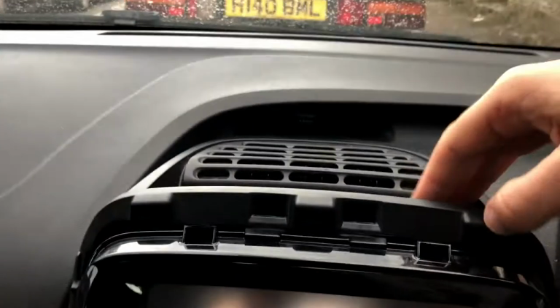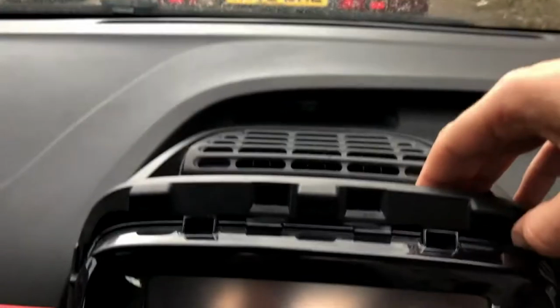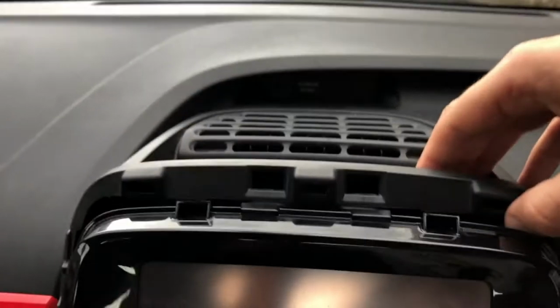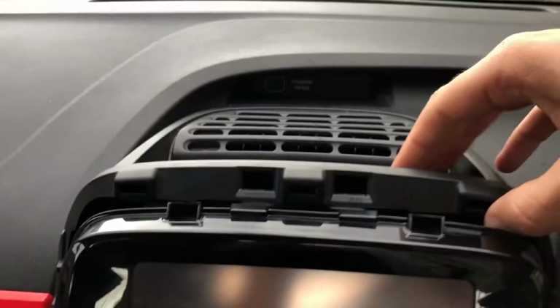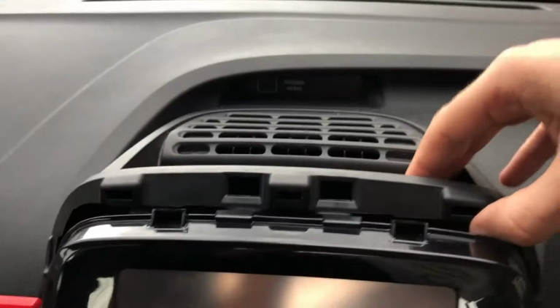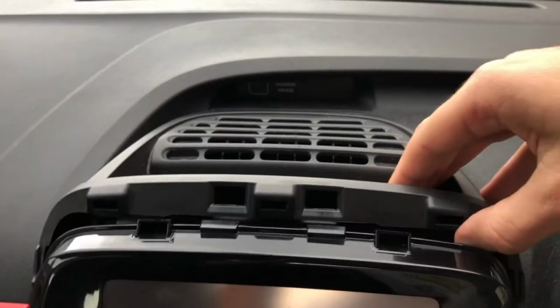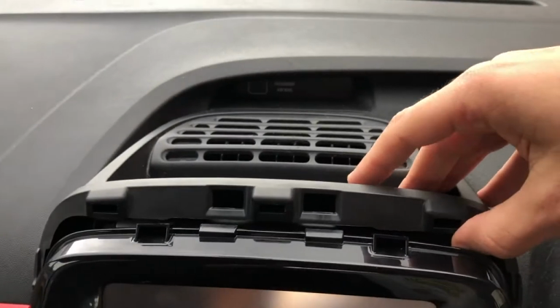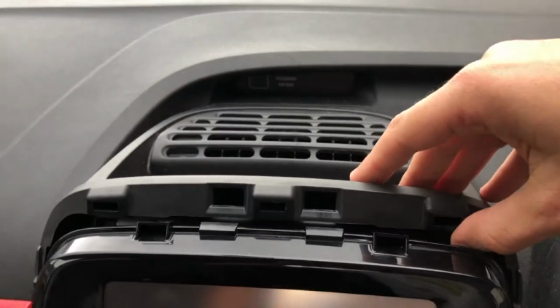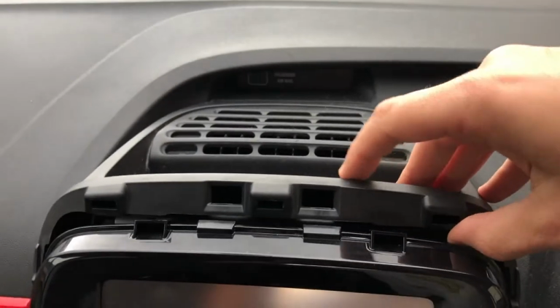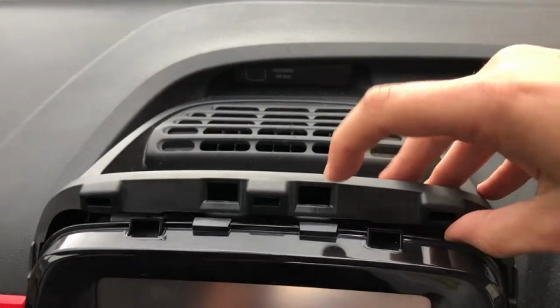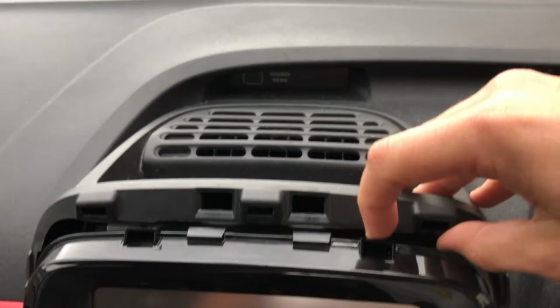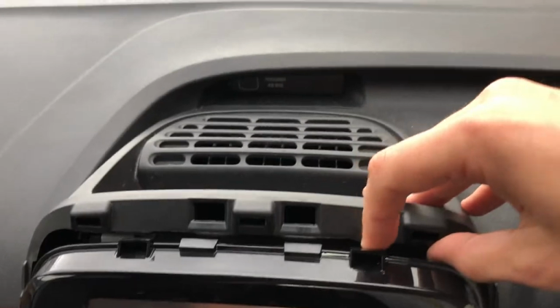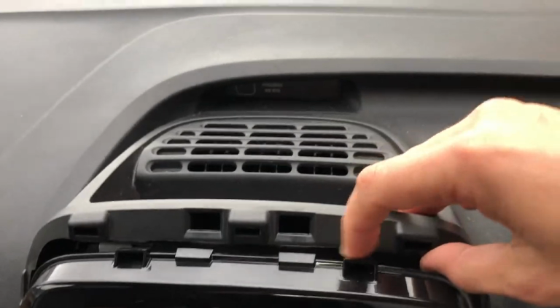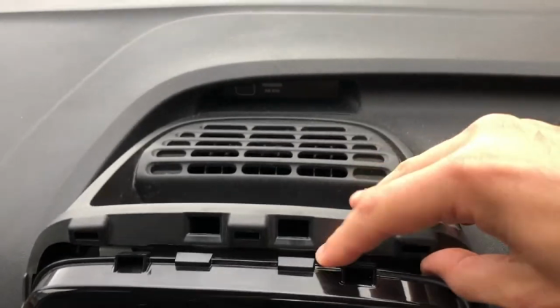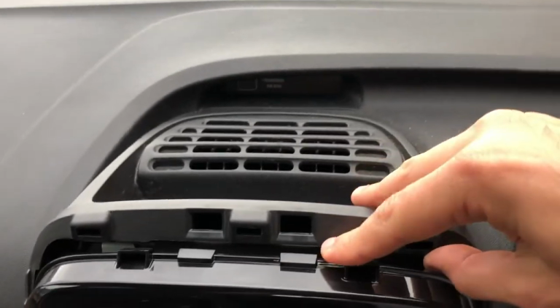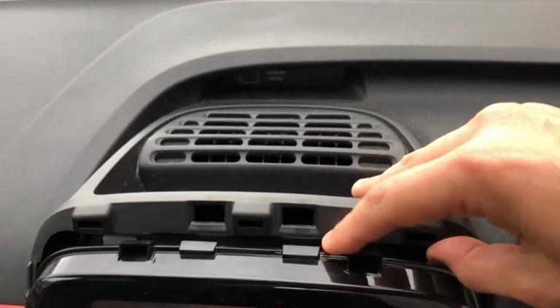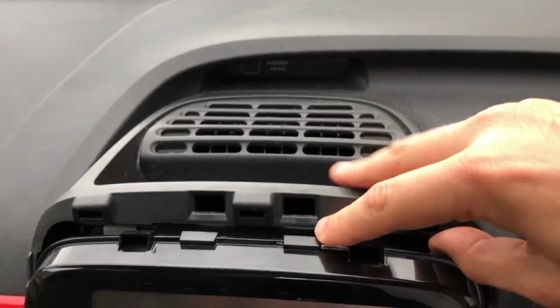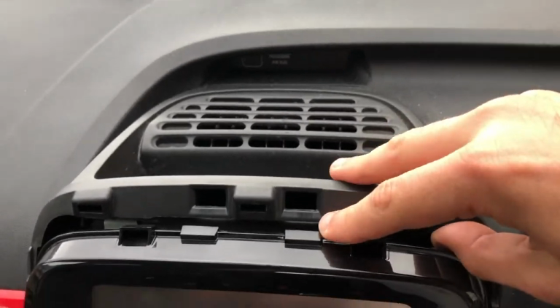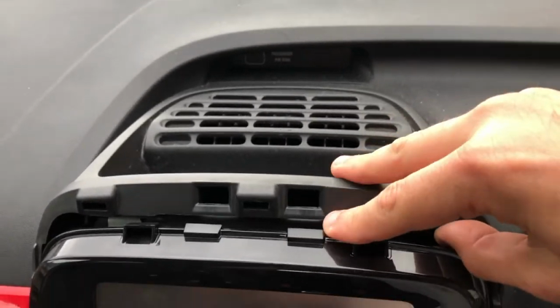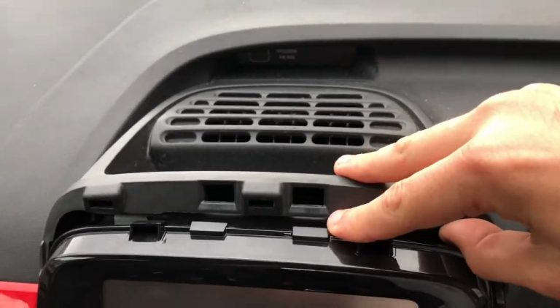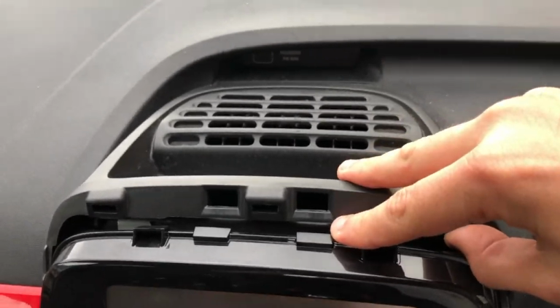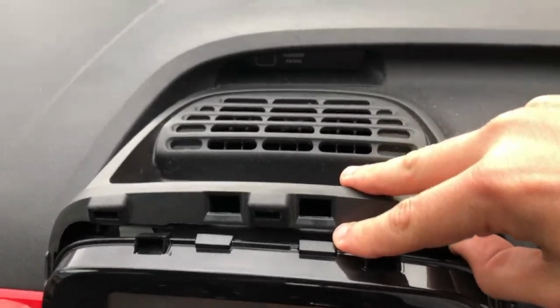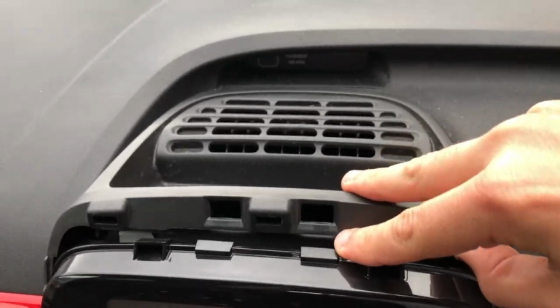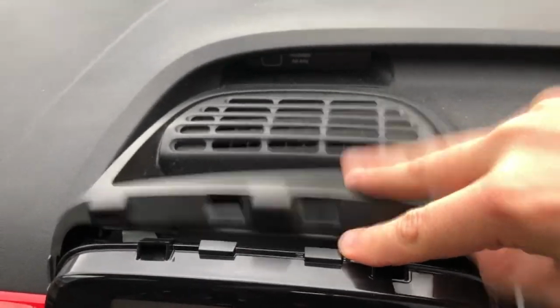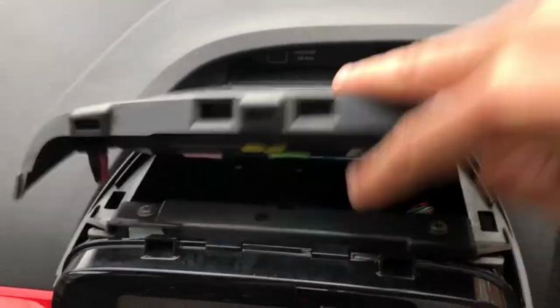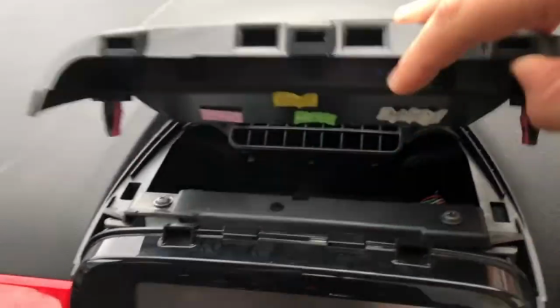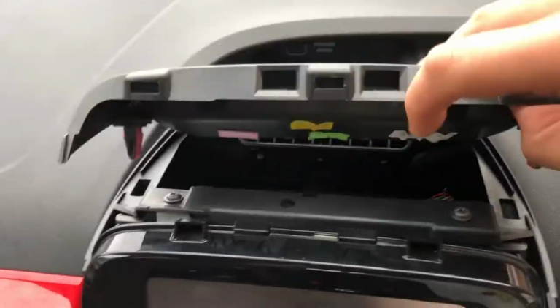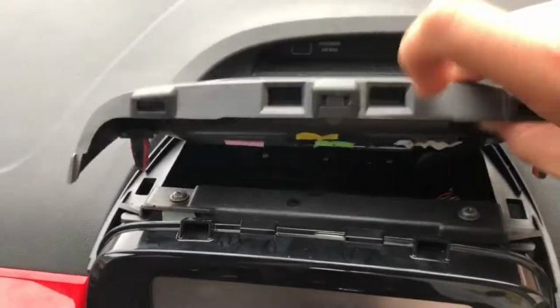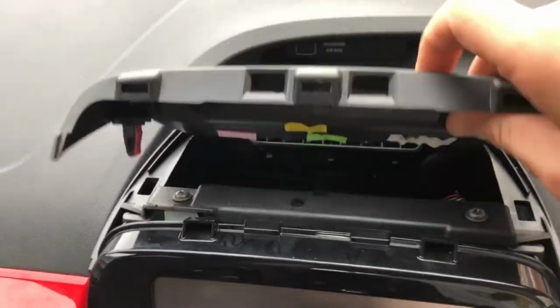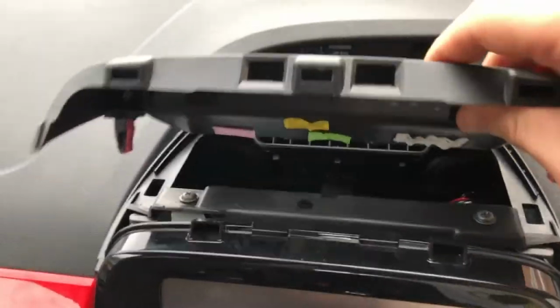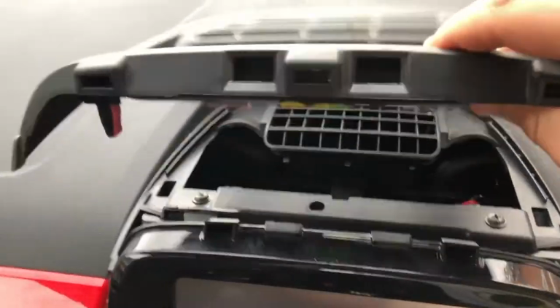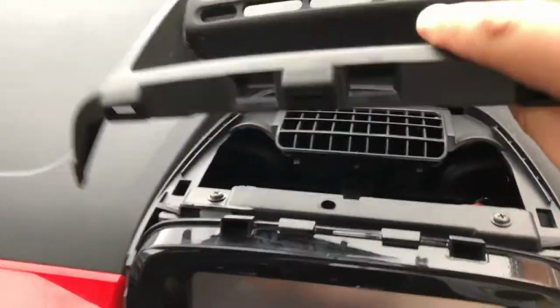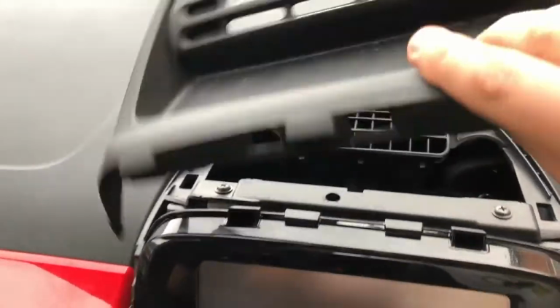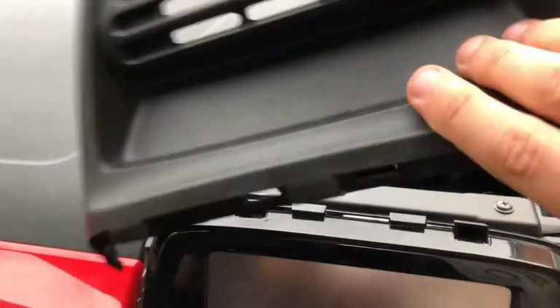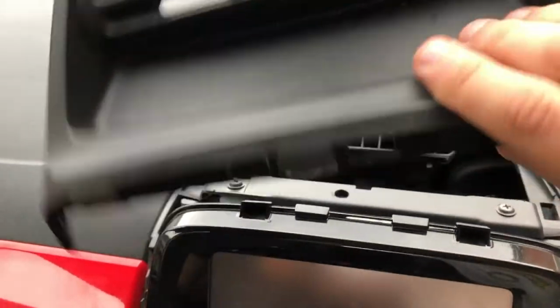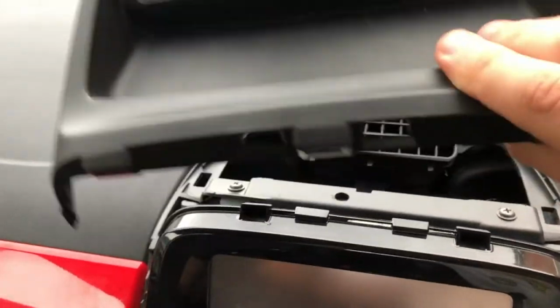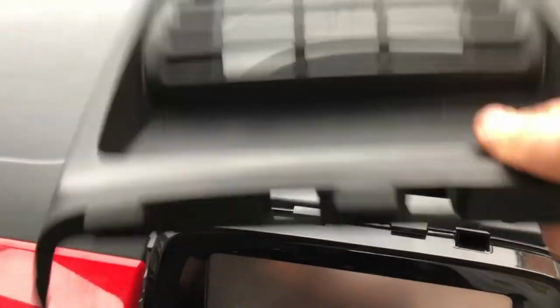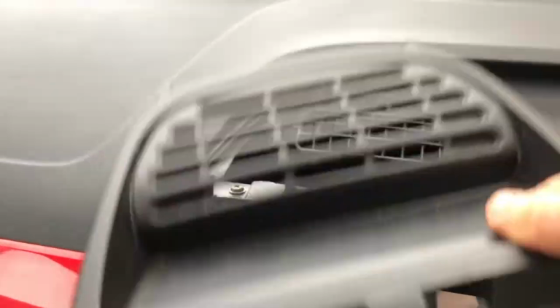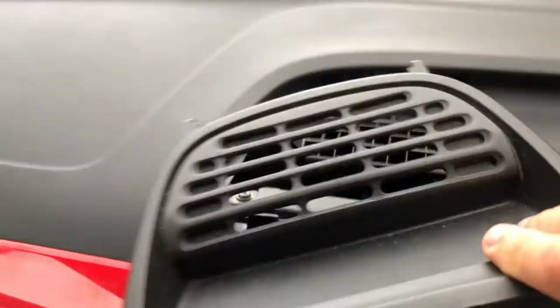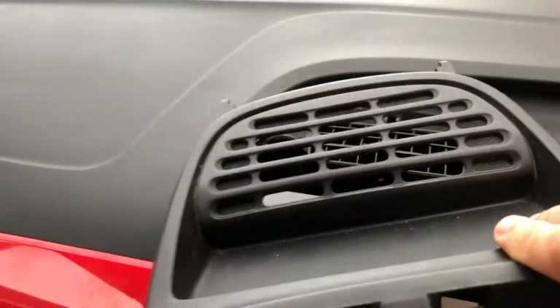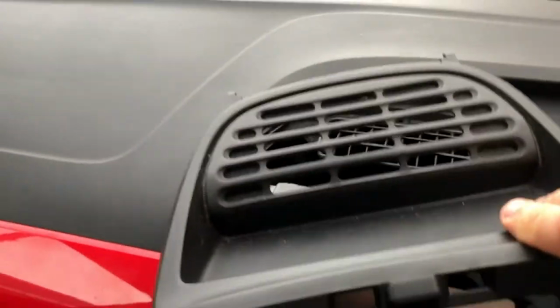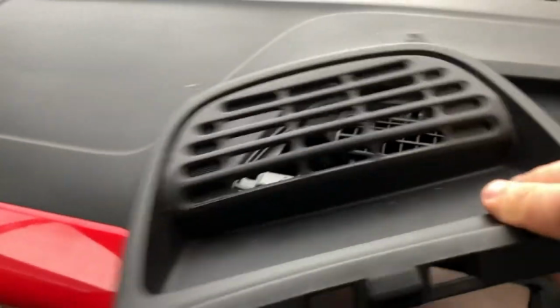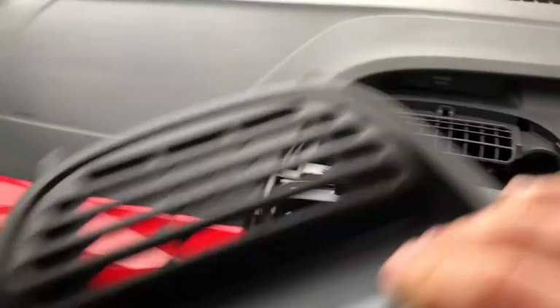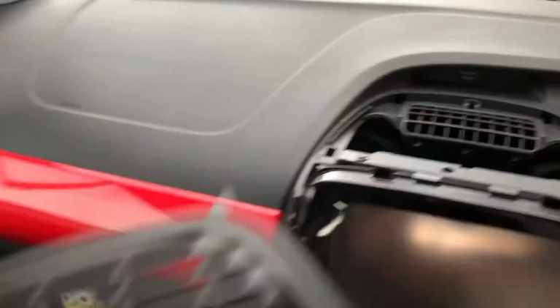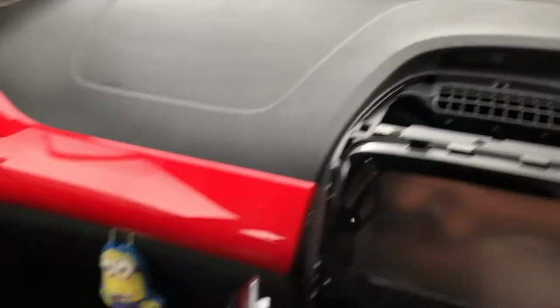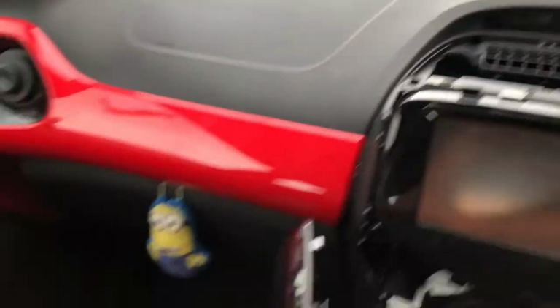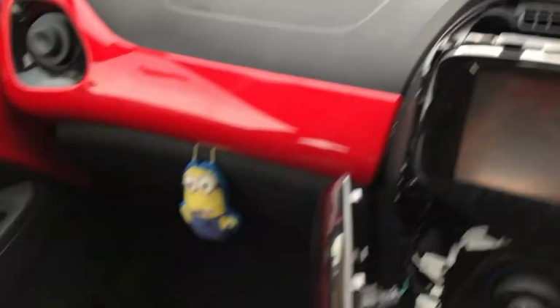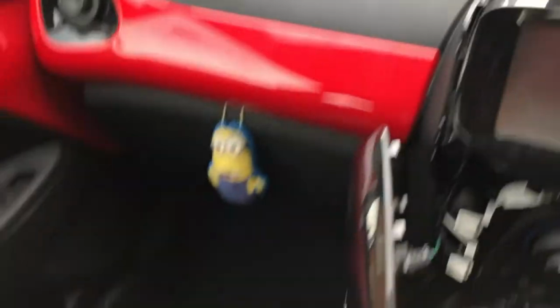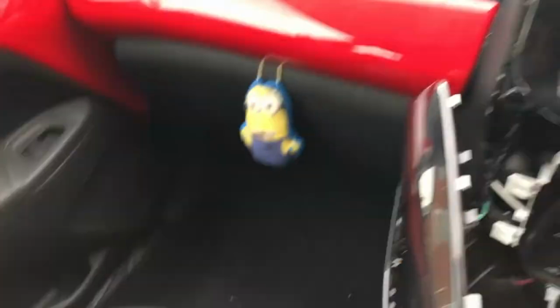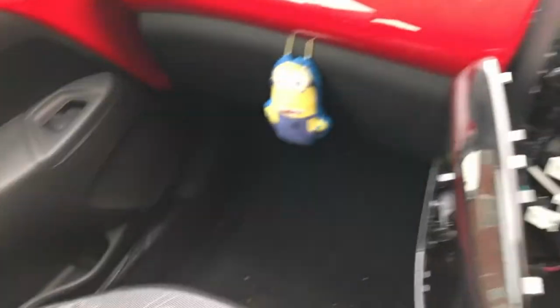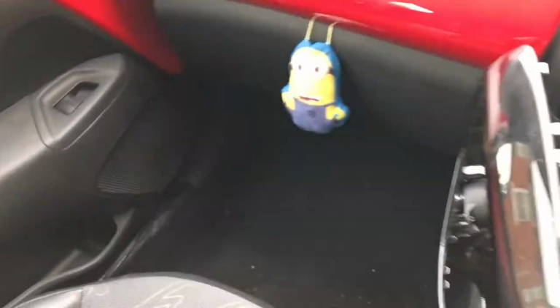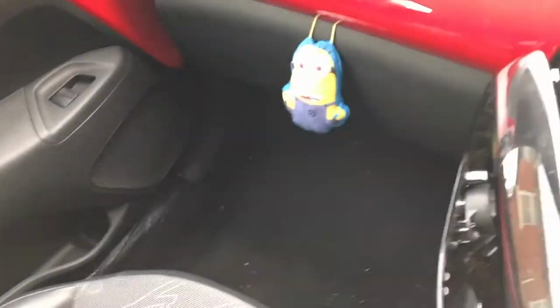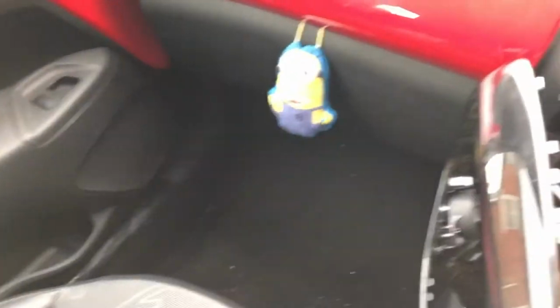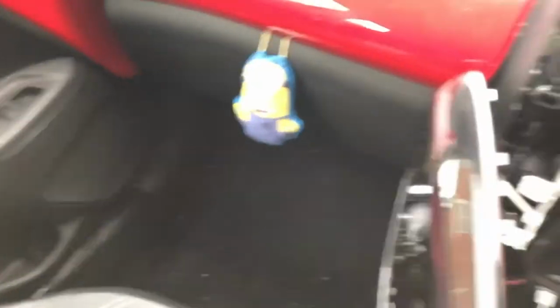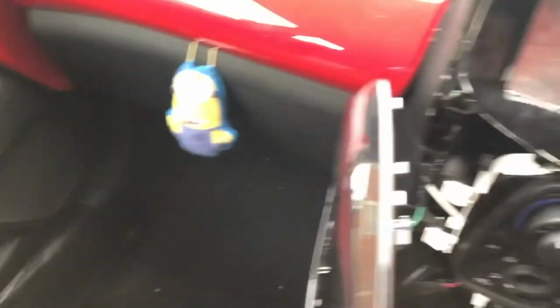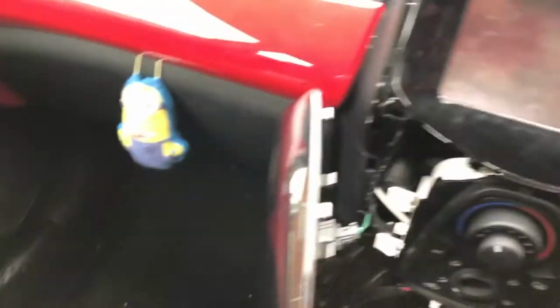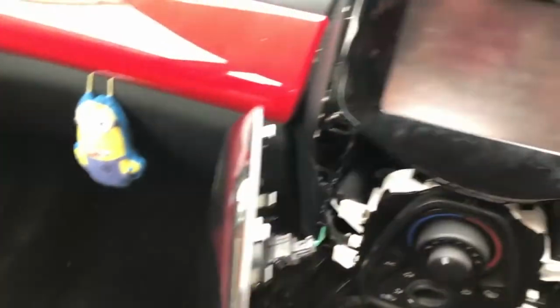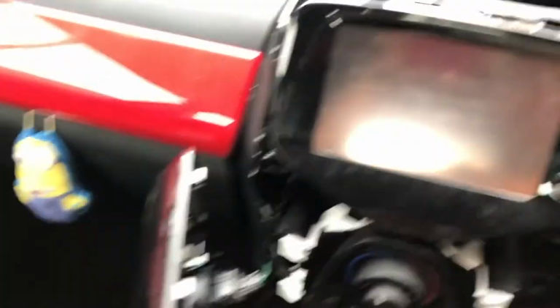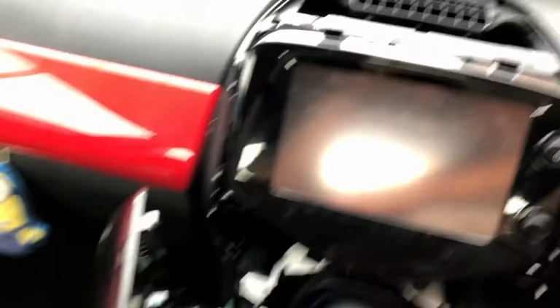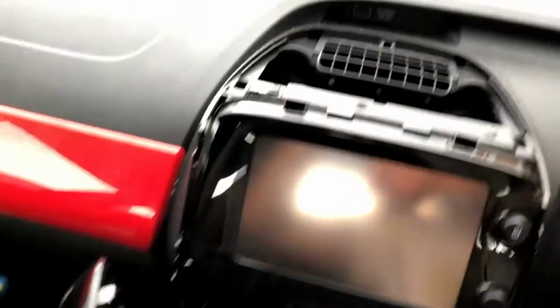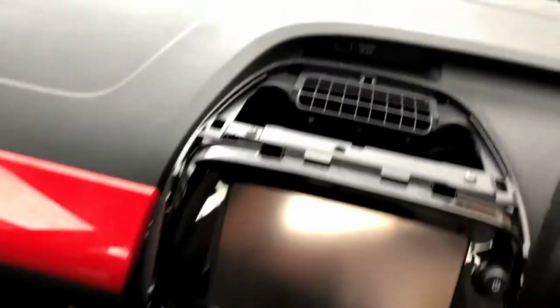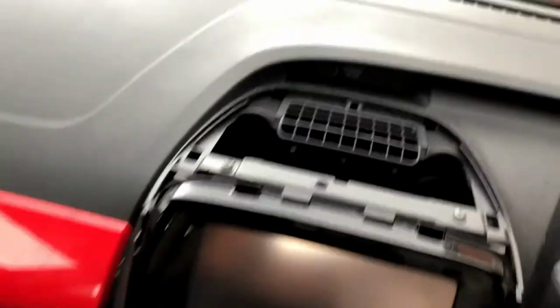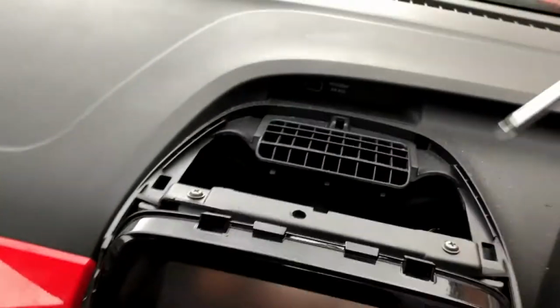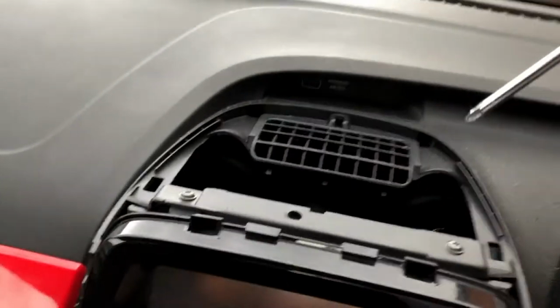Next, at the top you've got this air vent grill. To remove that you simply pull up from the front of it and it just unclips nice and easily.